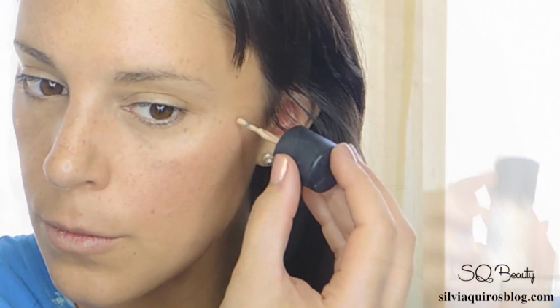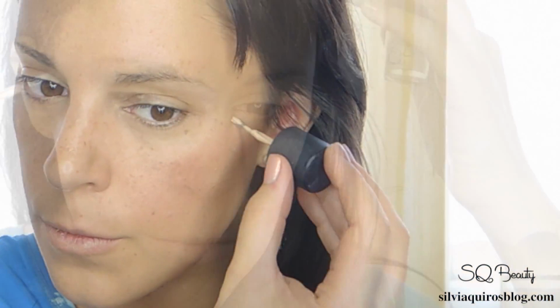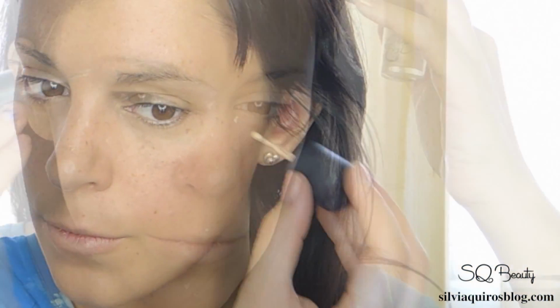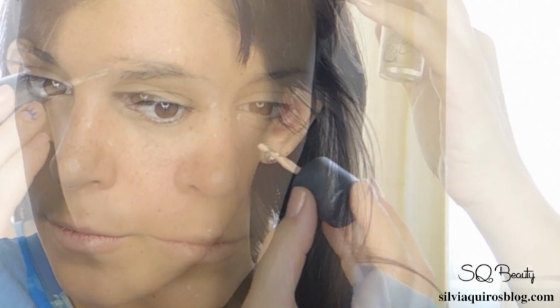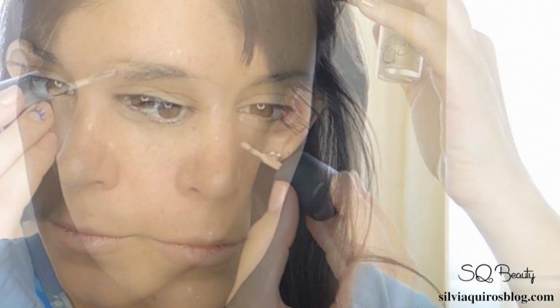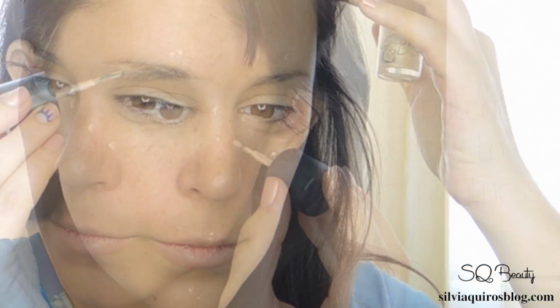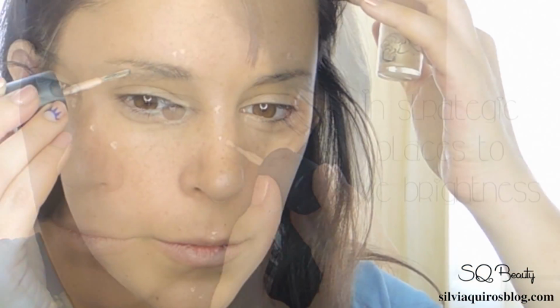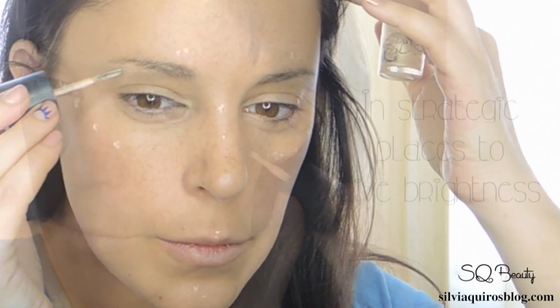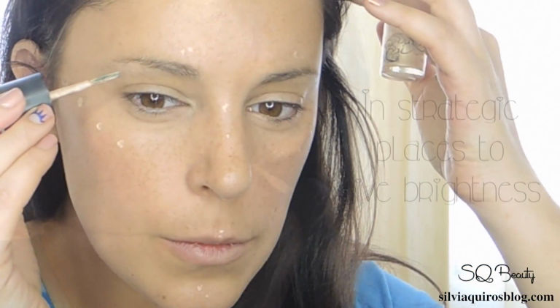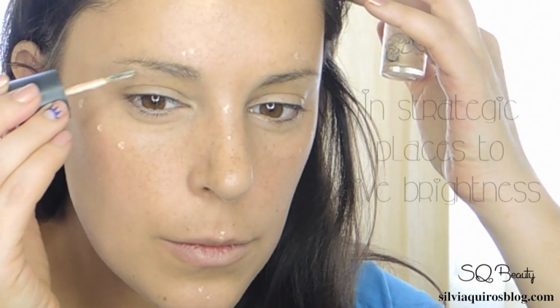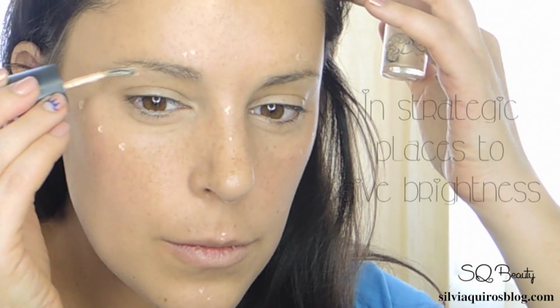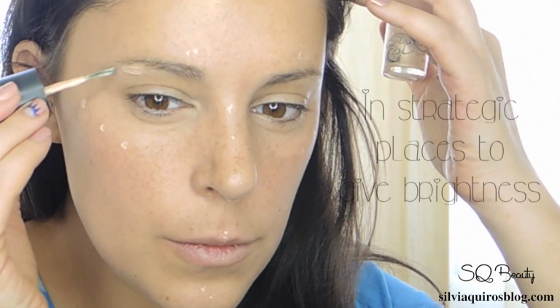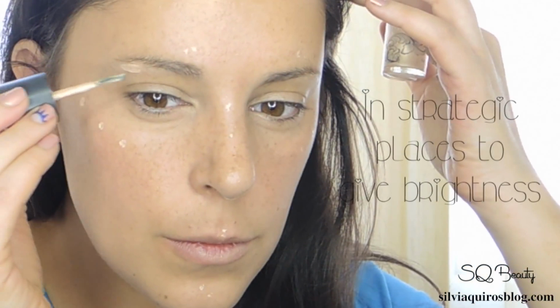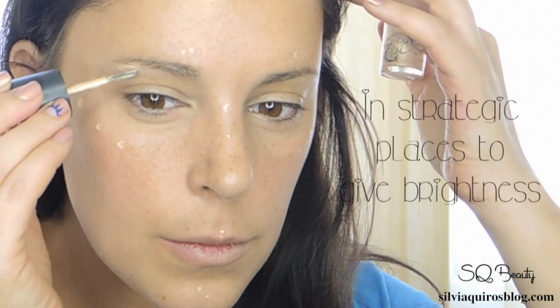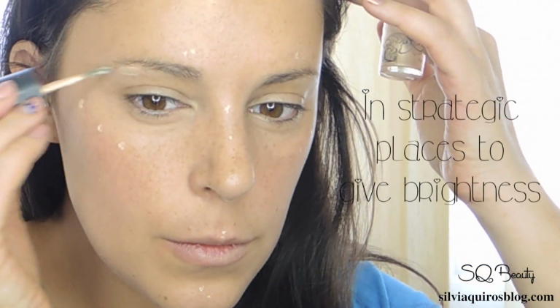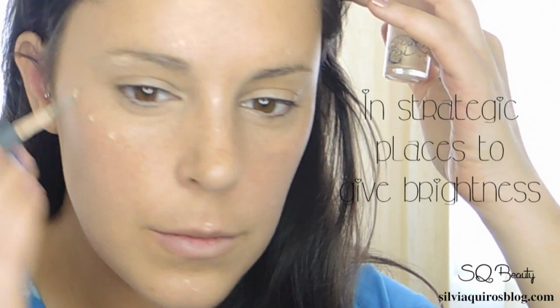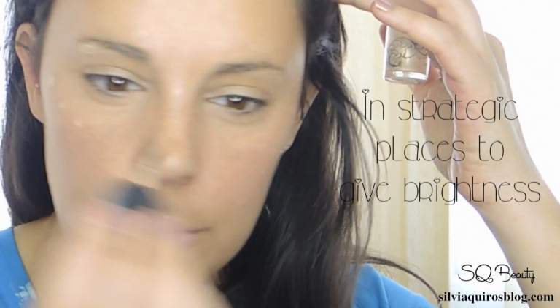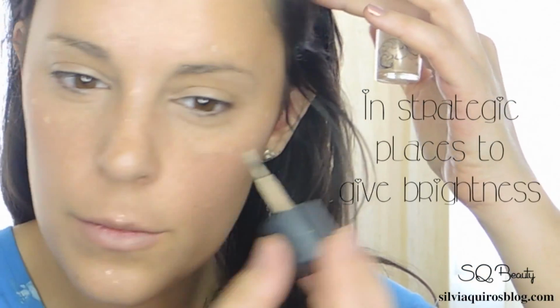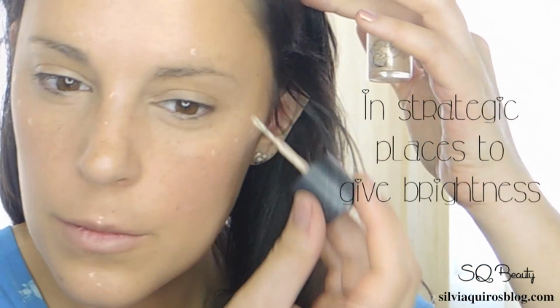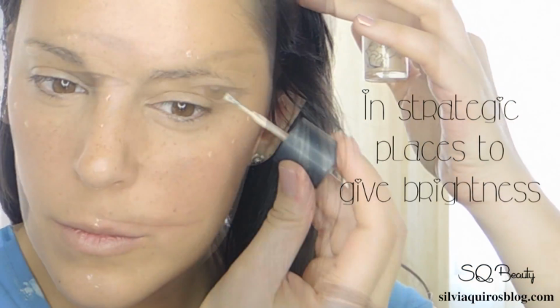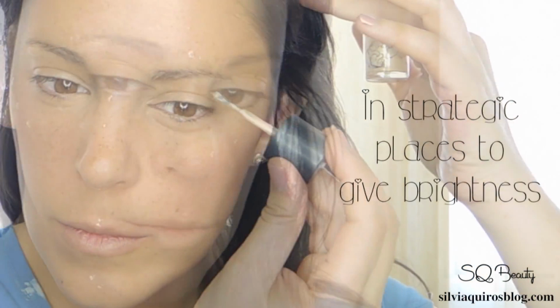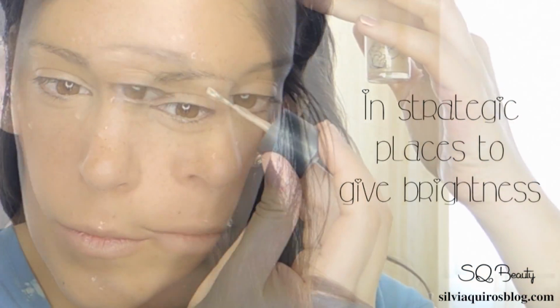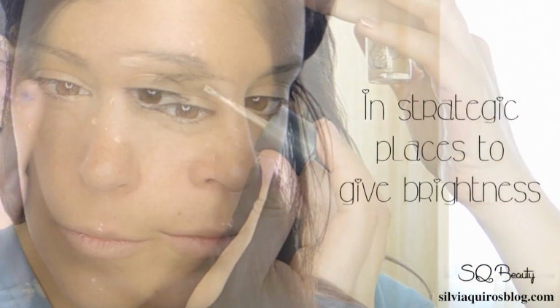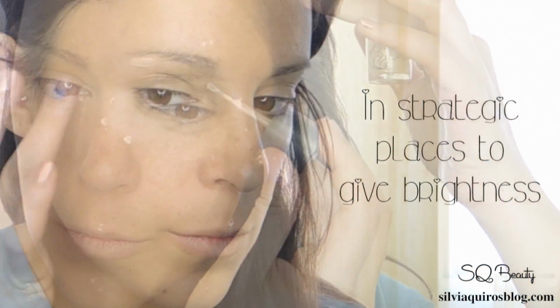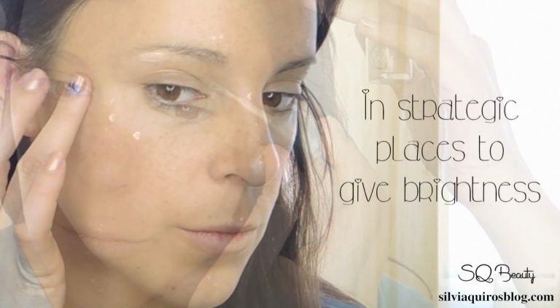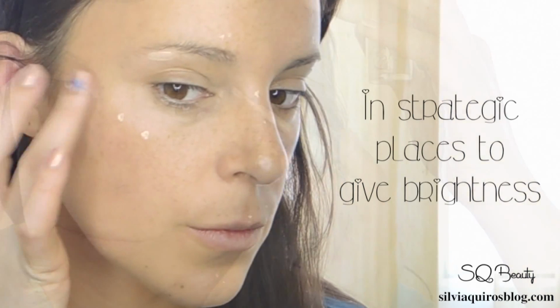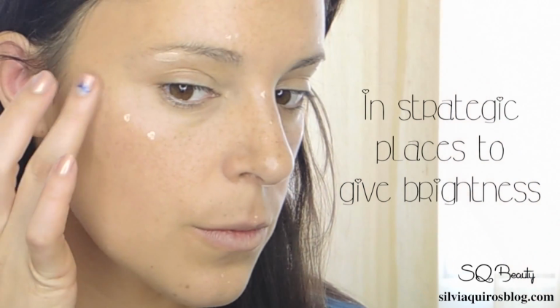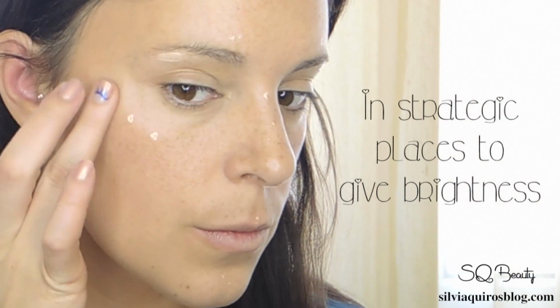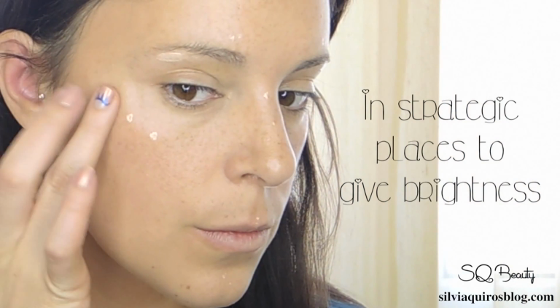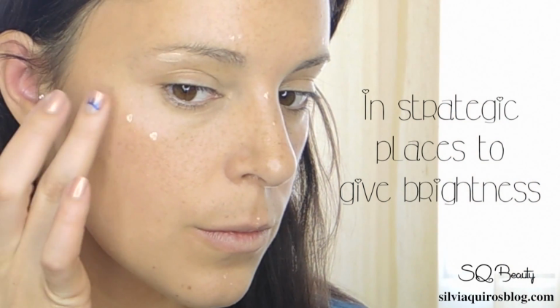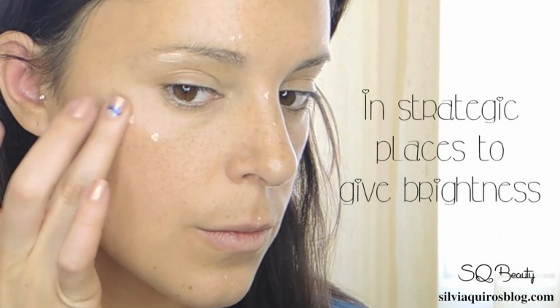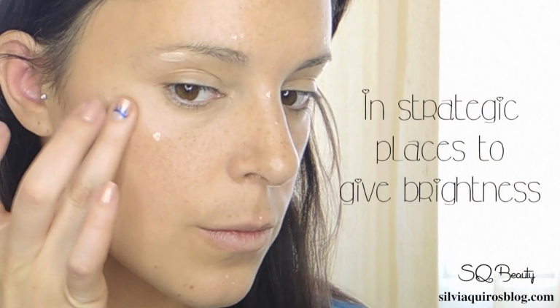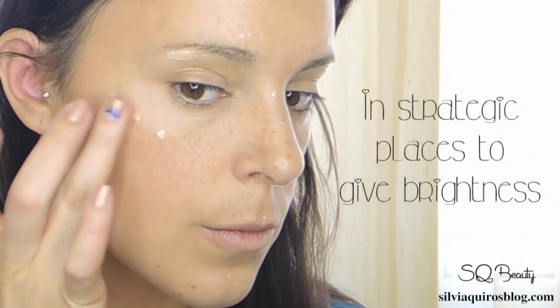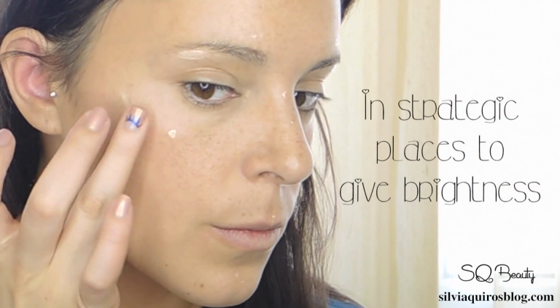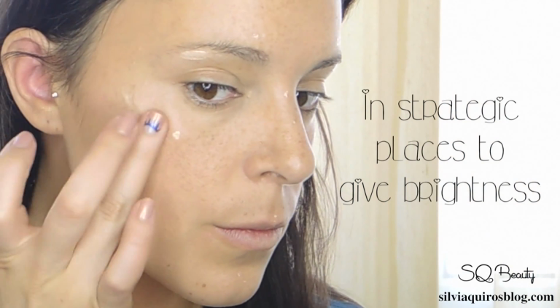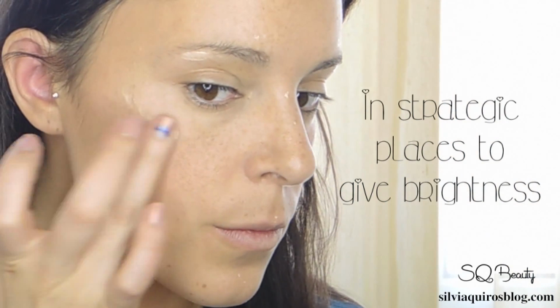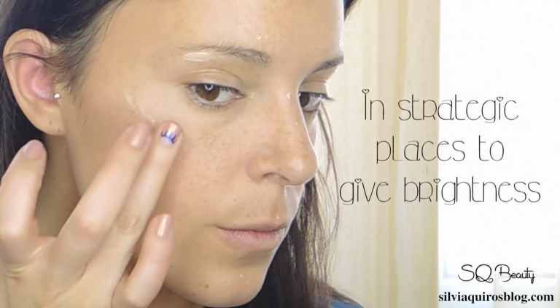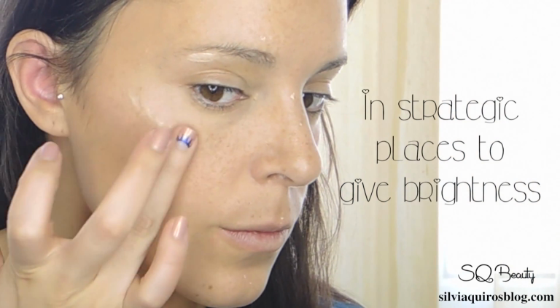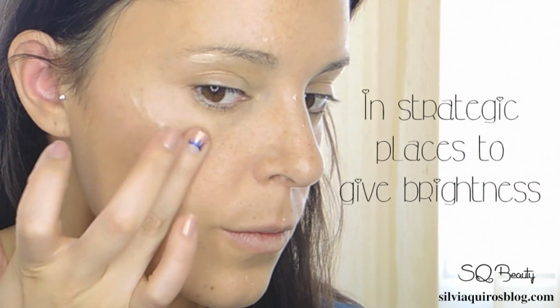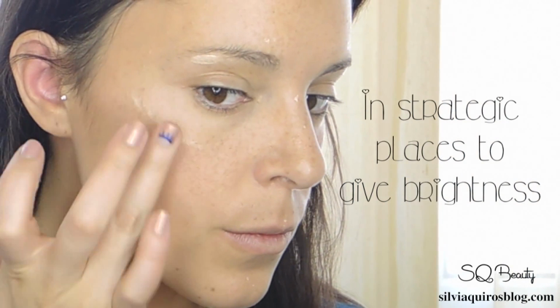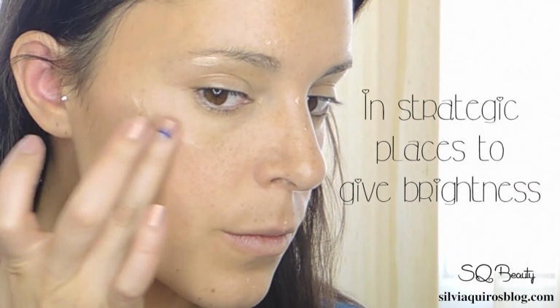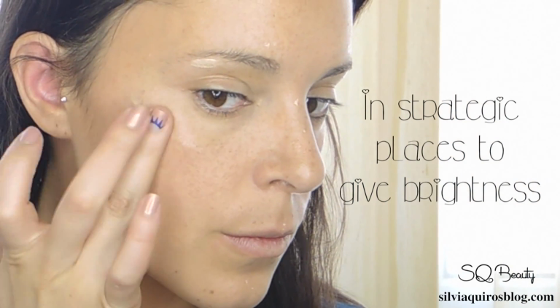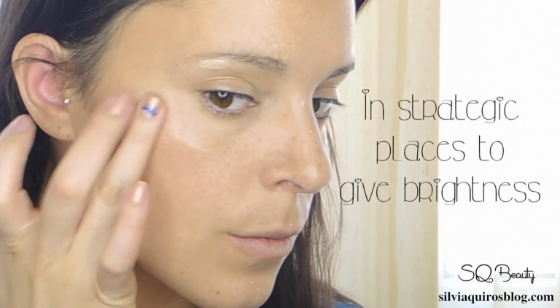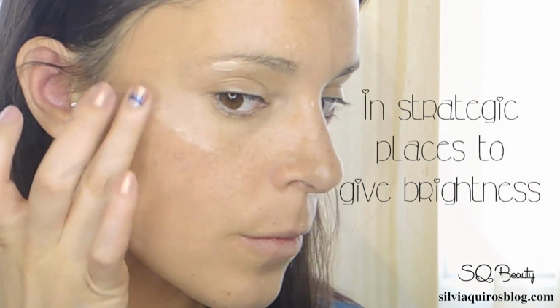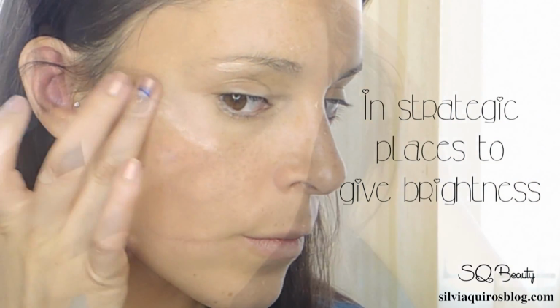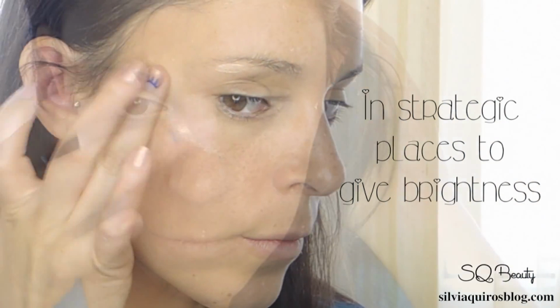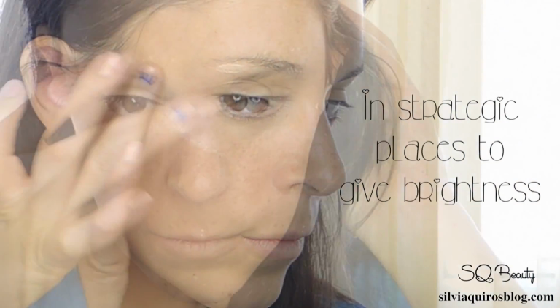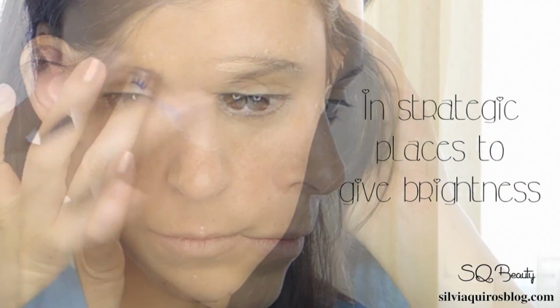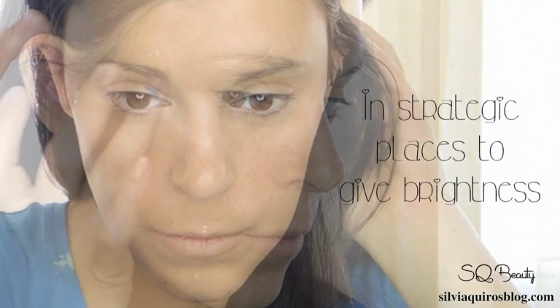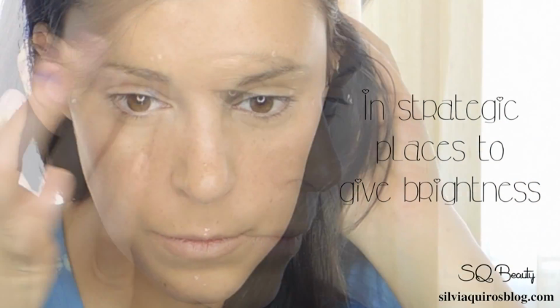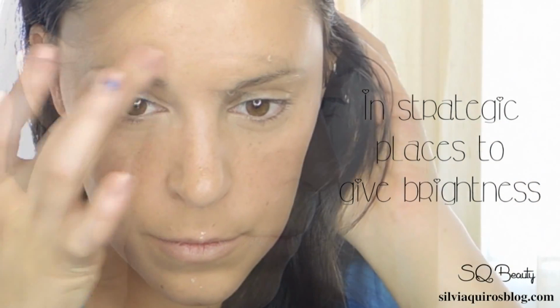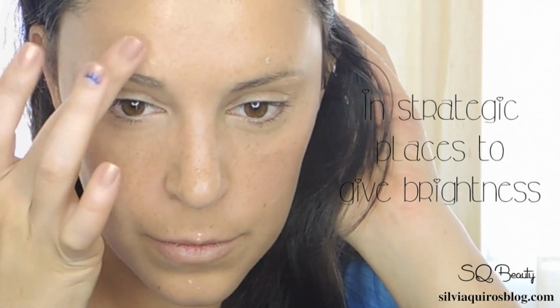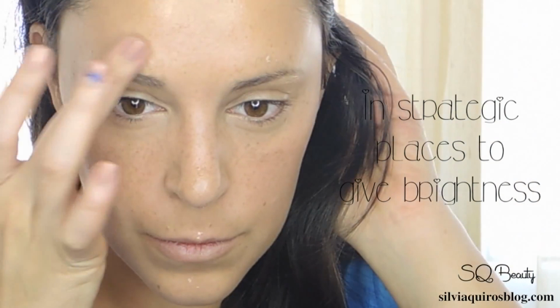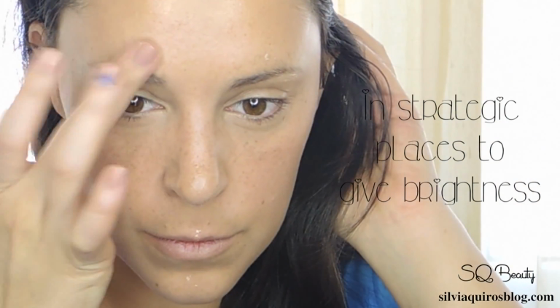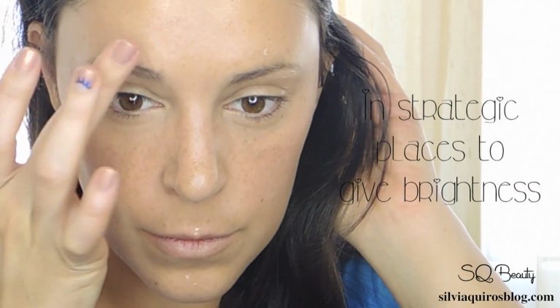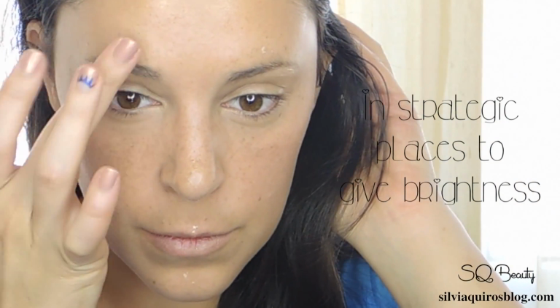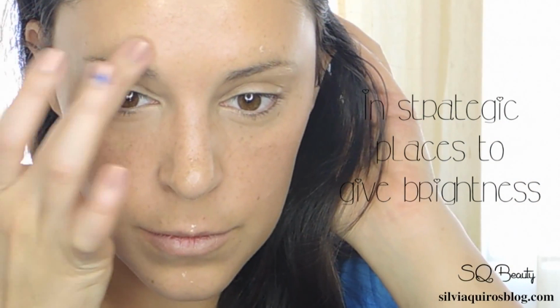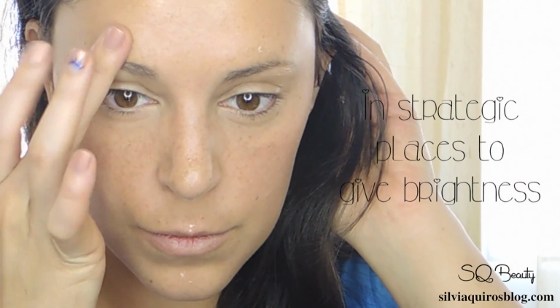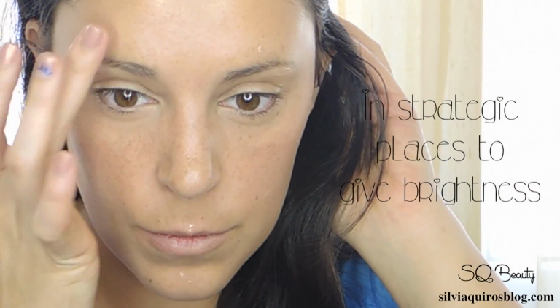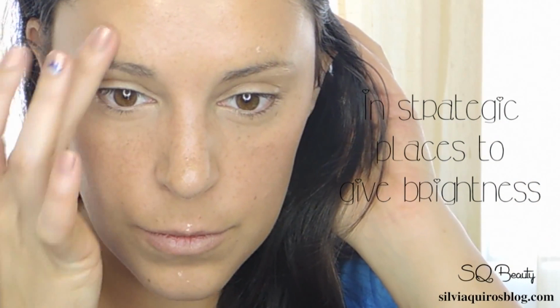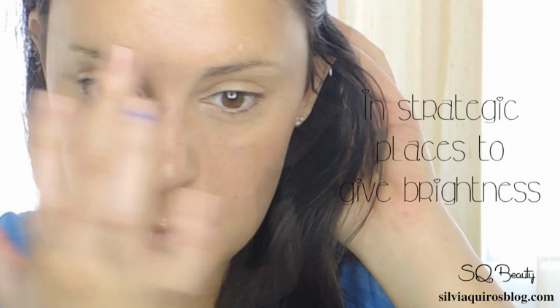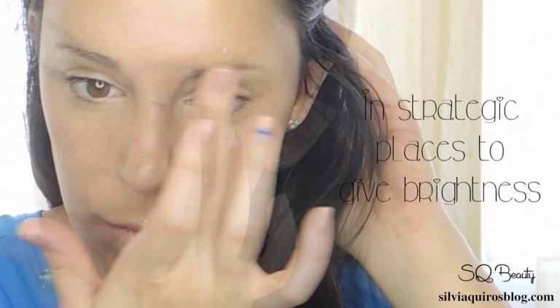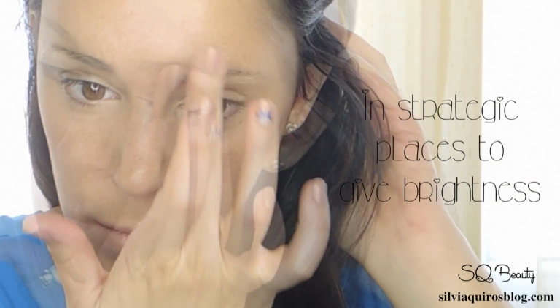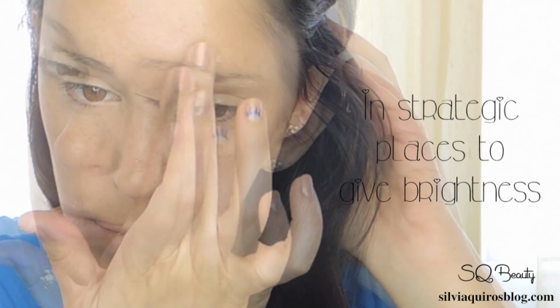I'm gonna reapply the same highlighter and mix it with the foundation to give a little more intense brightness to the face.